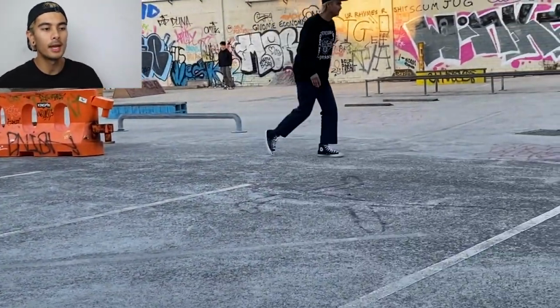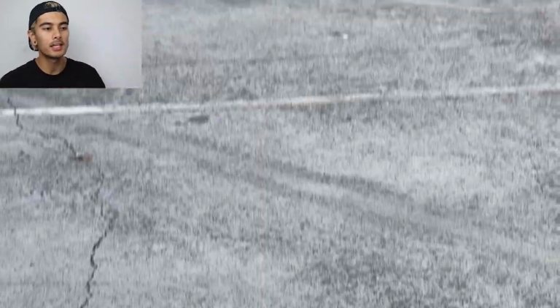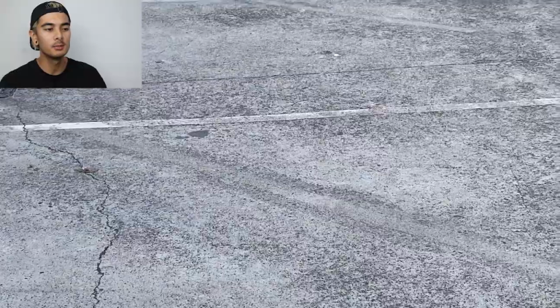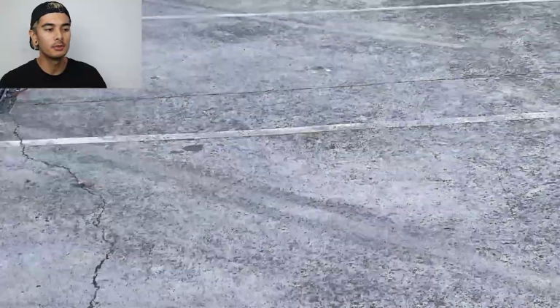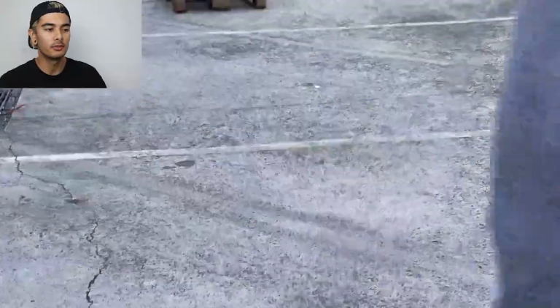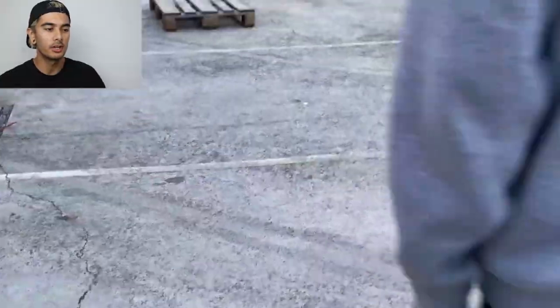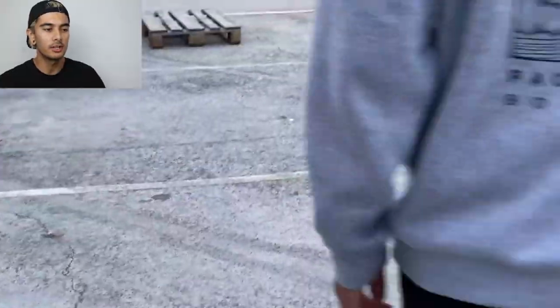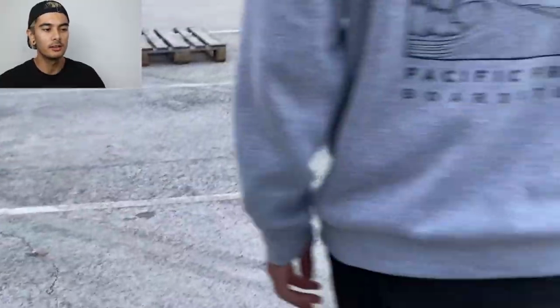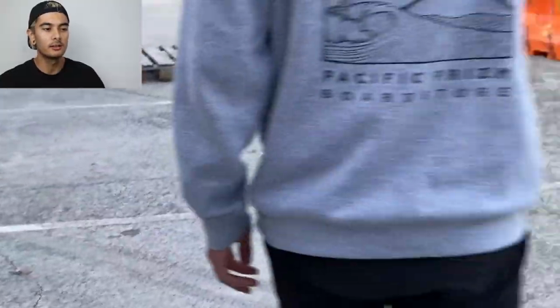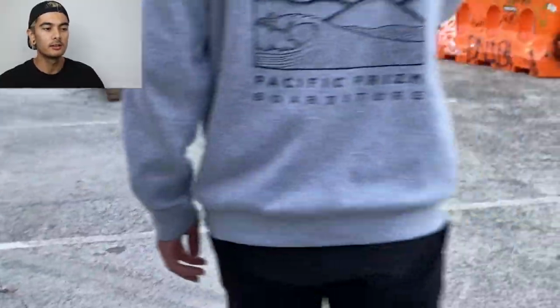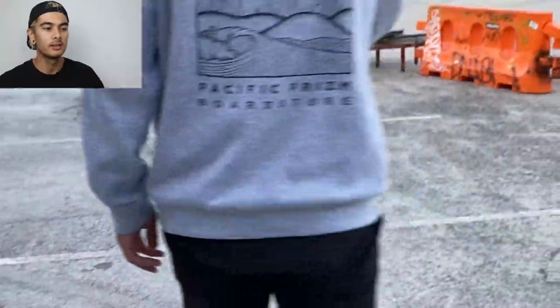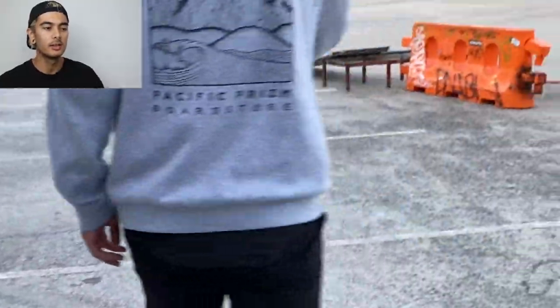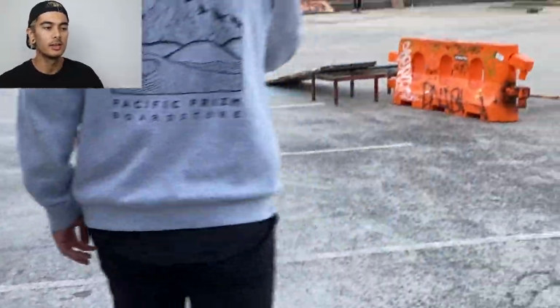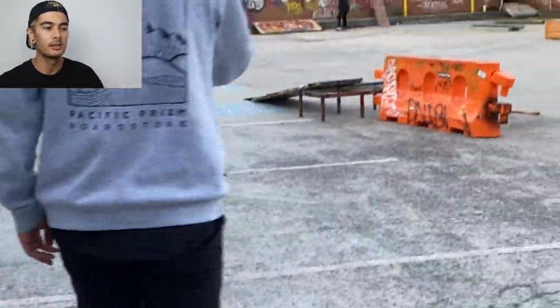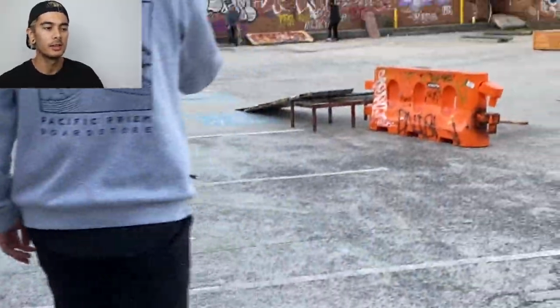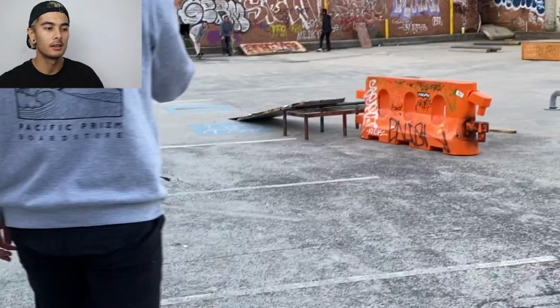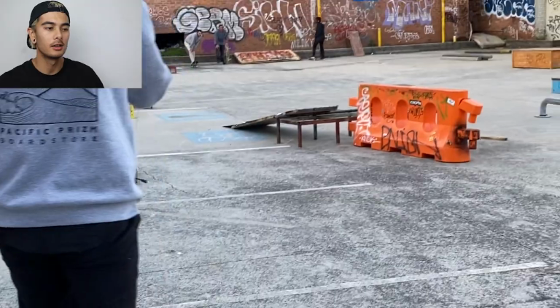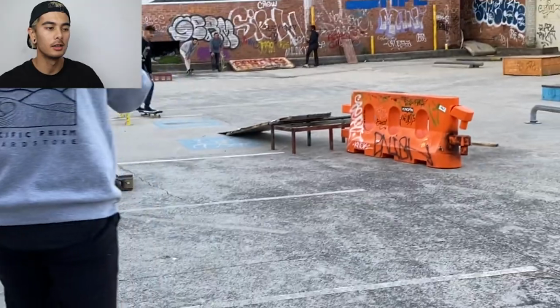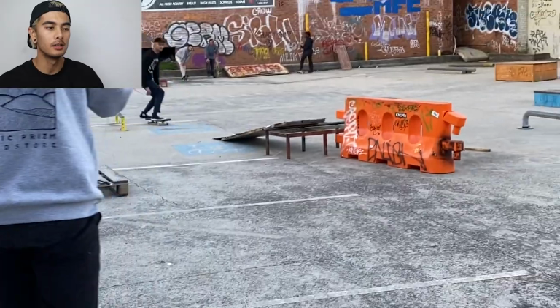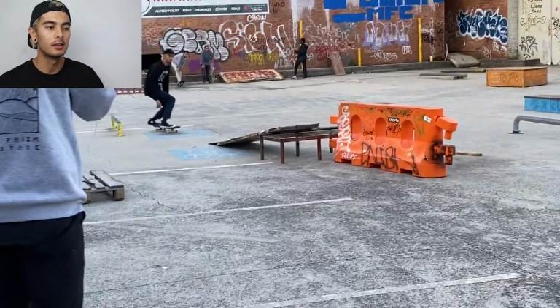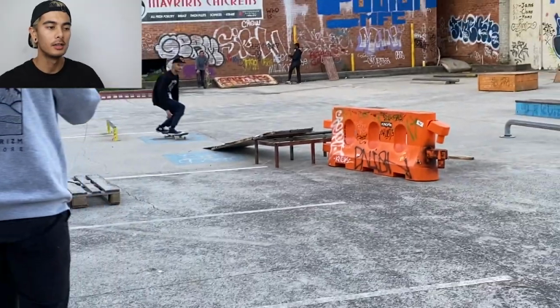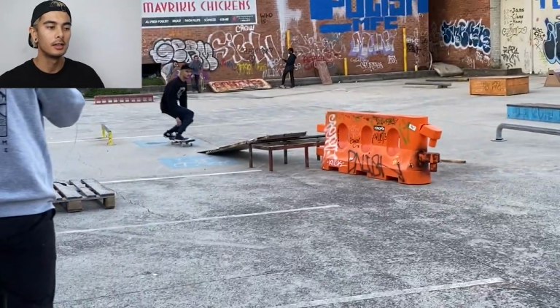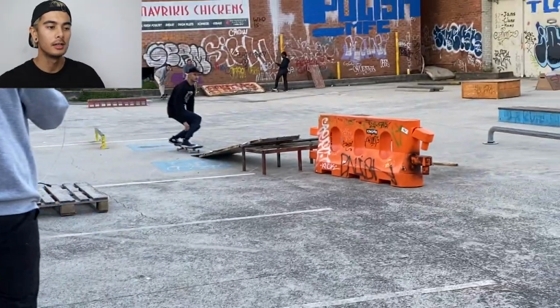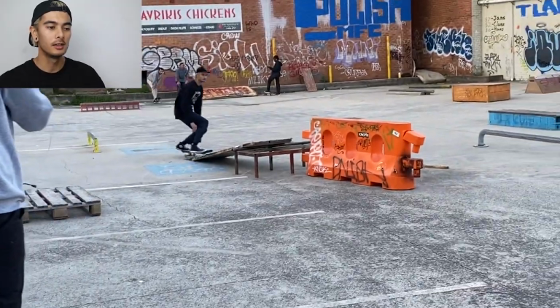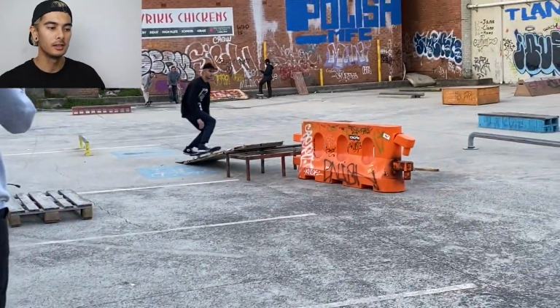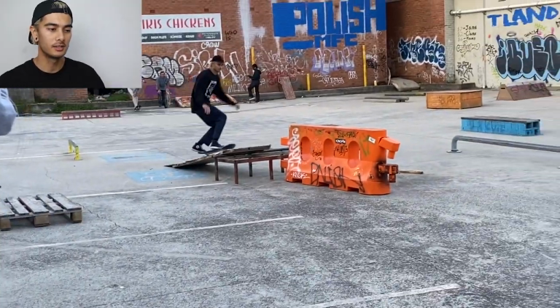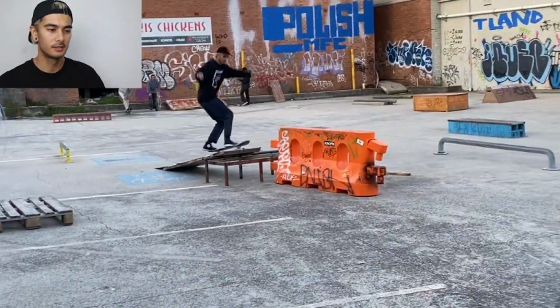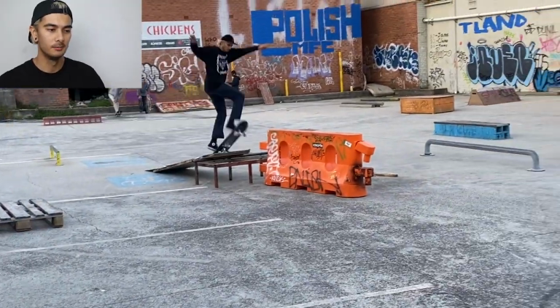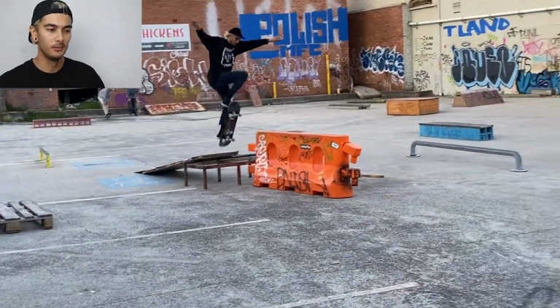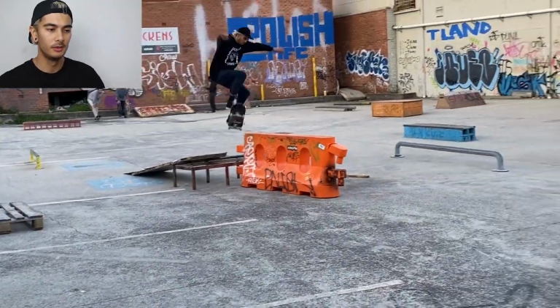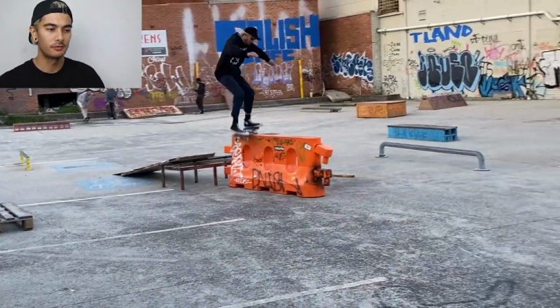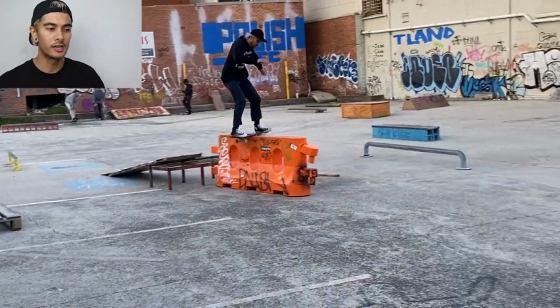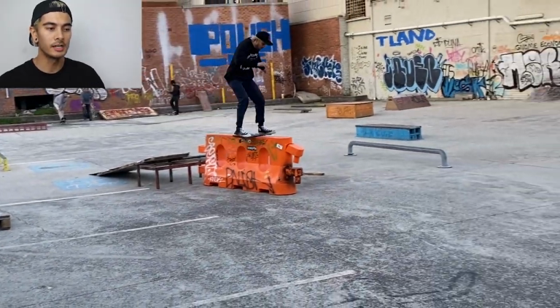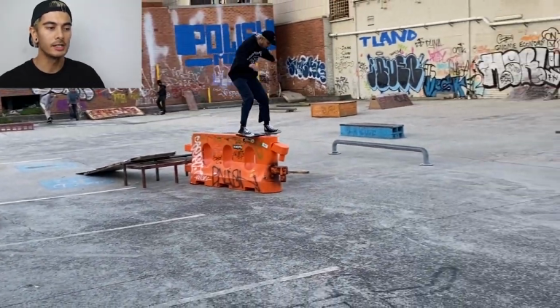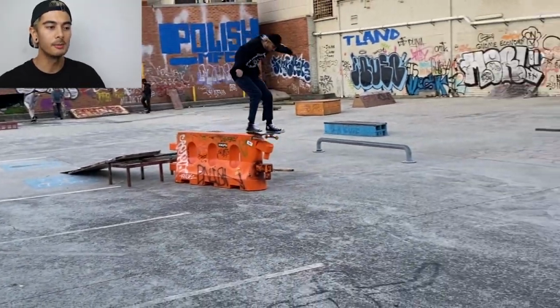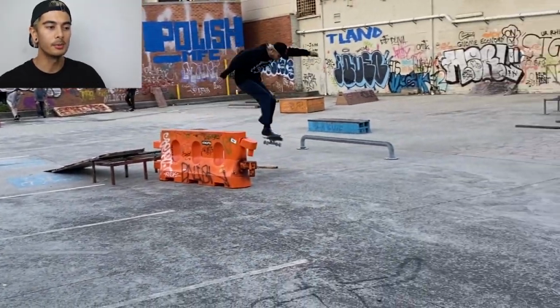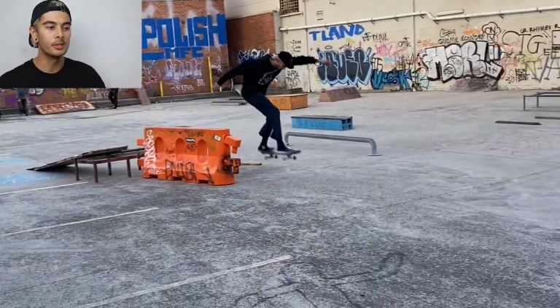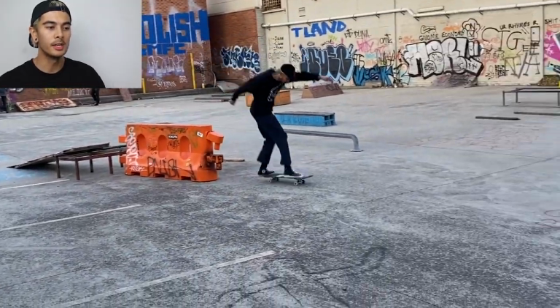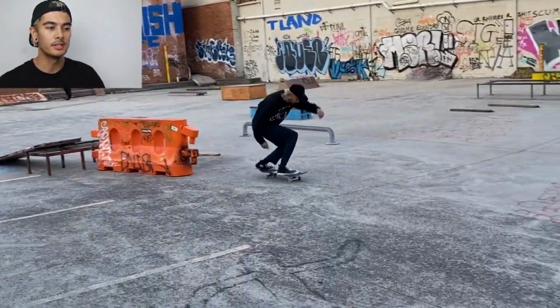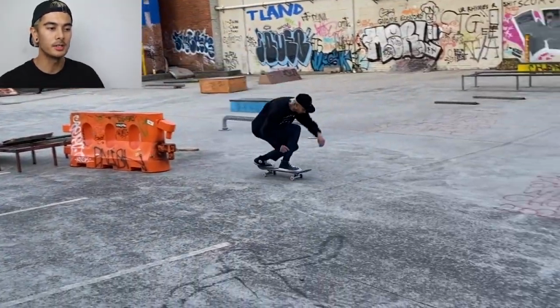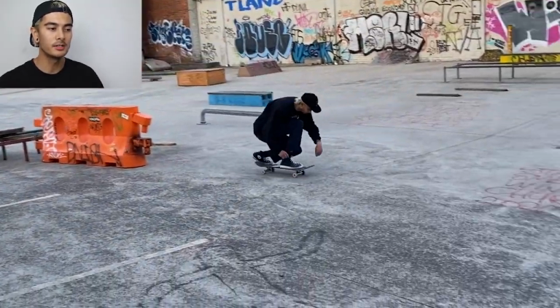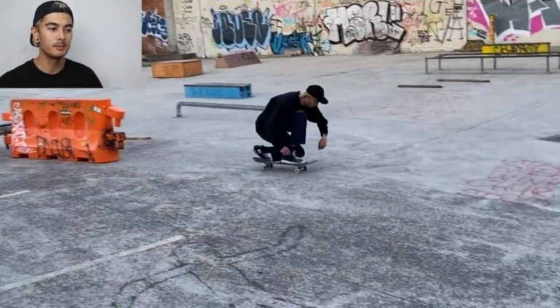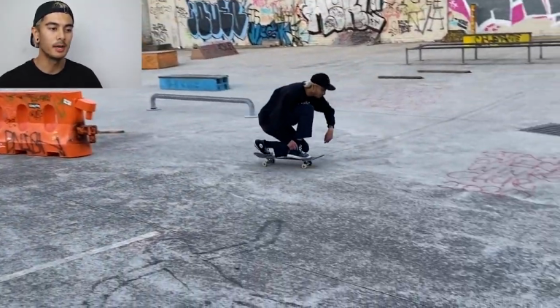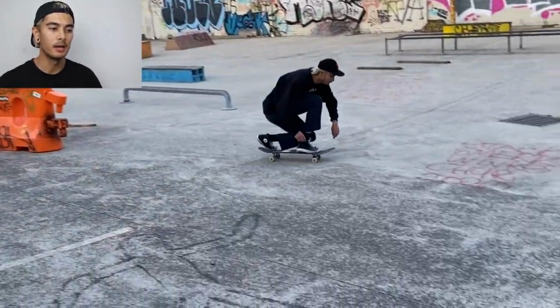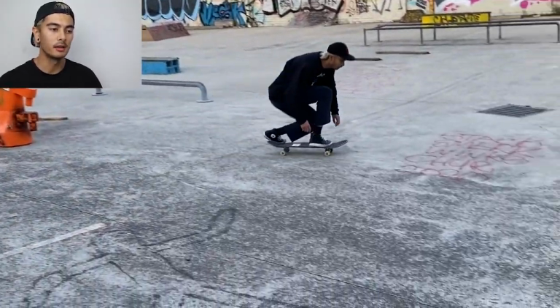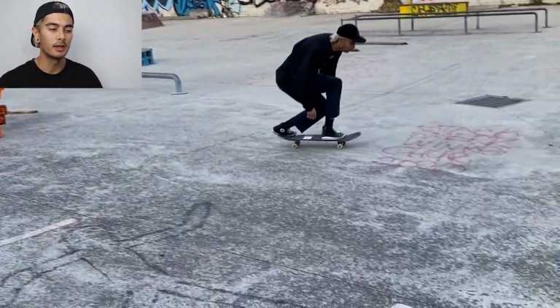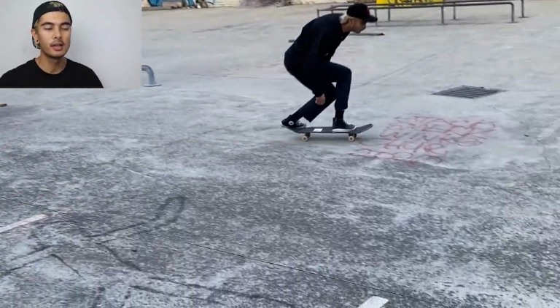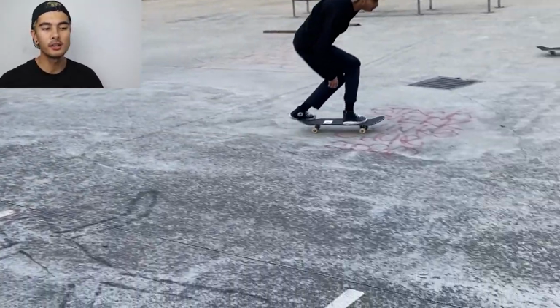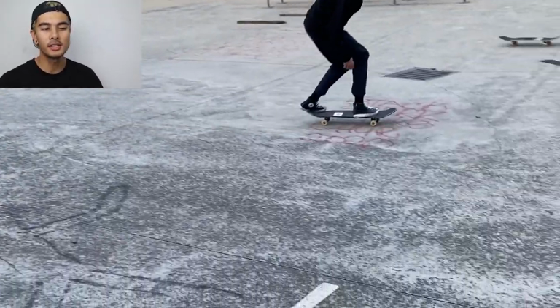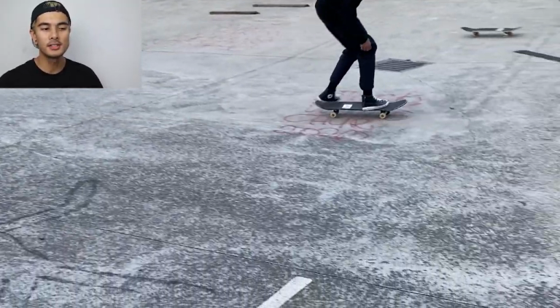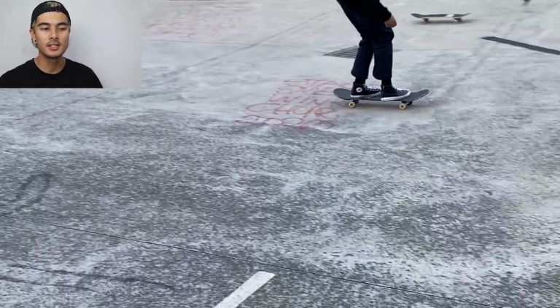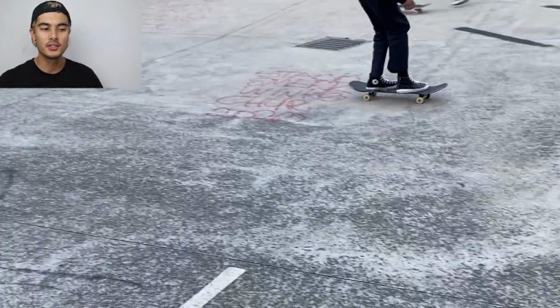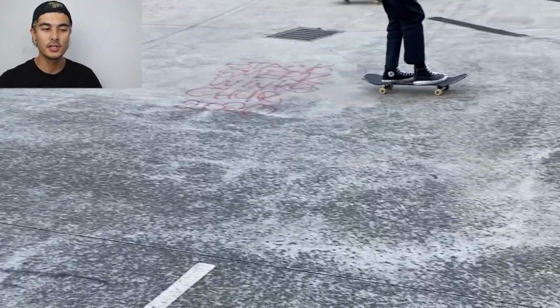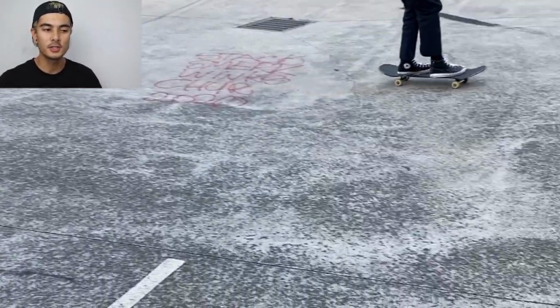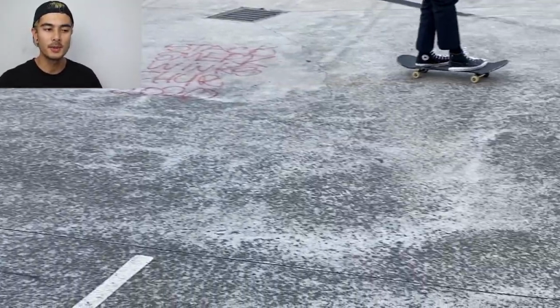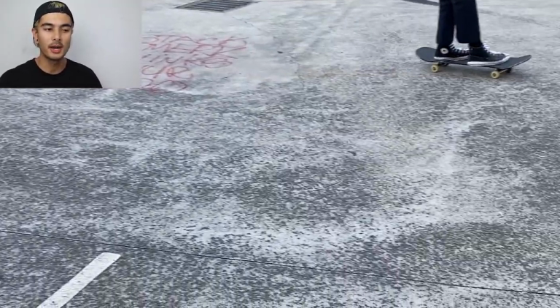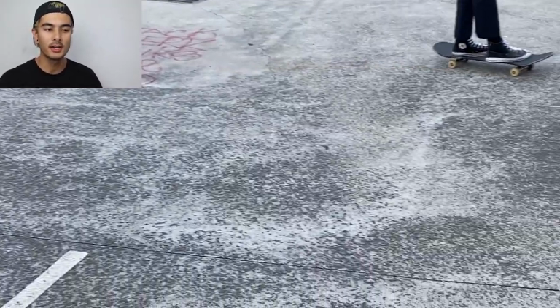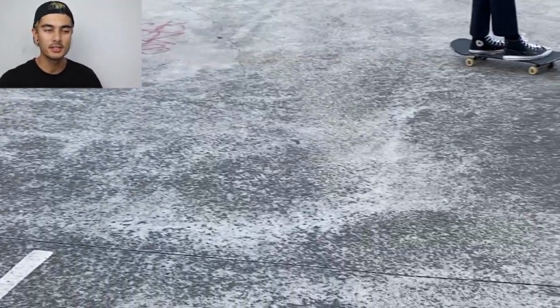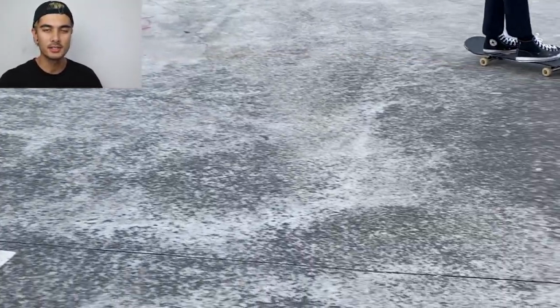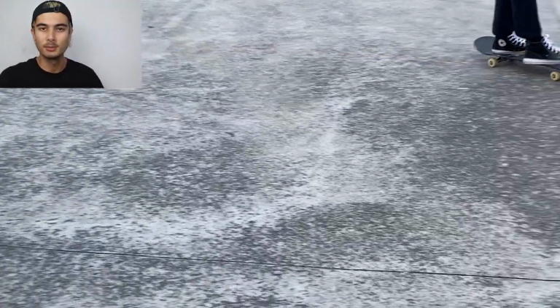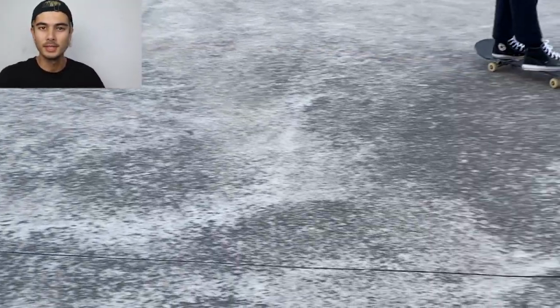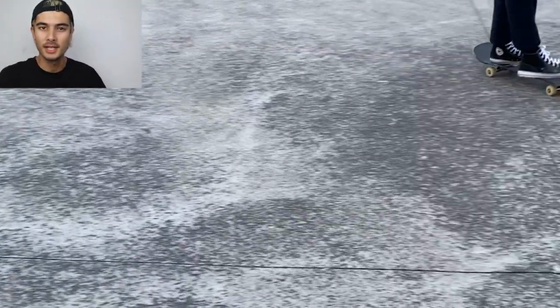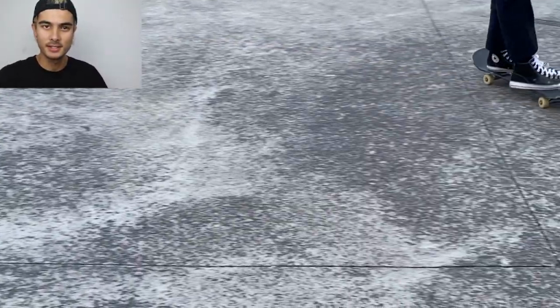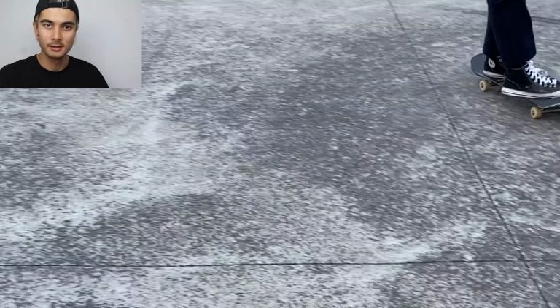I remember this day. This is after a day of skating we went back to Maverickies and I got this front lip on that jersey barrier — I don't think it's a jersey barrier, just a plastic barrier.